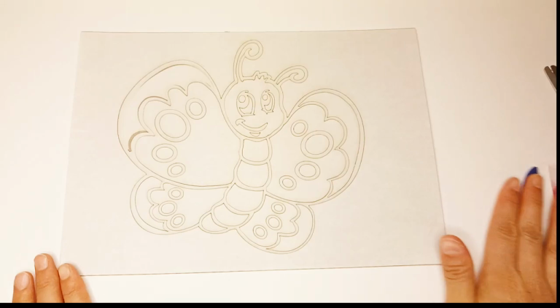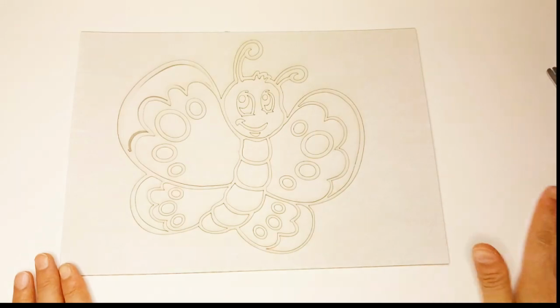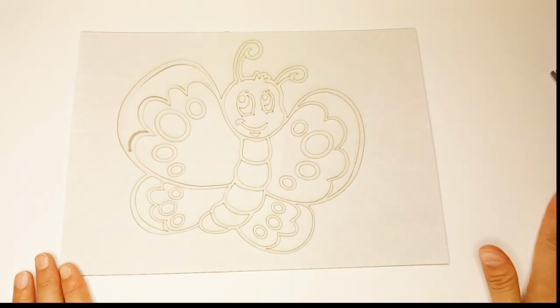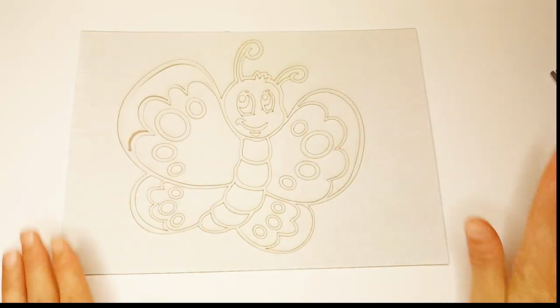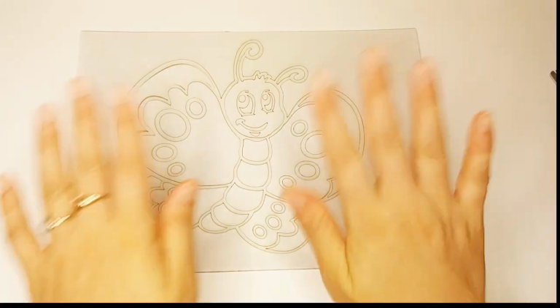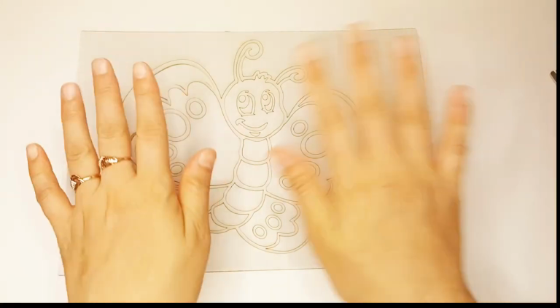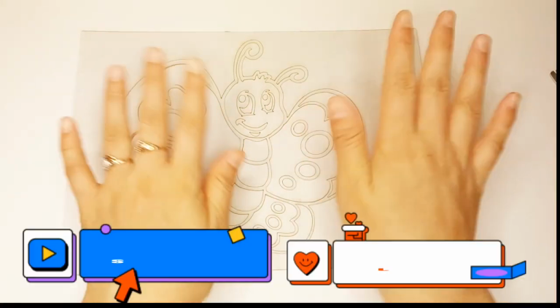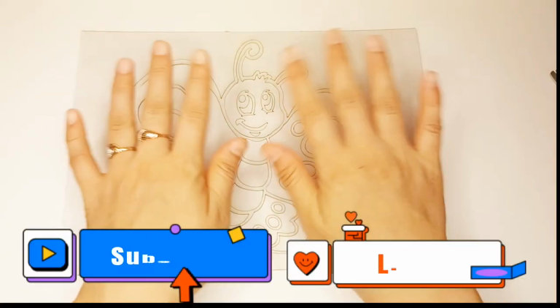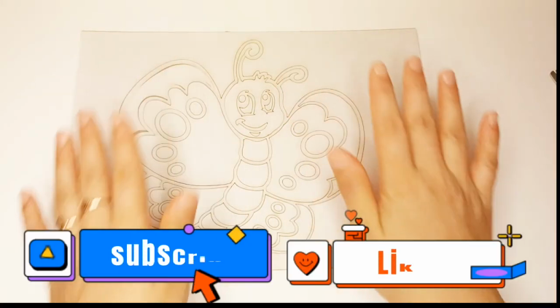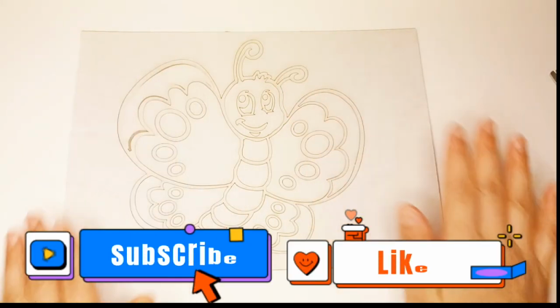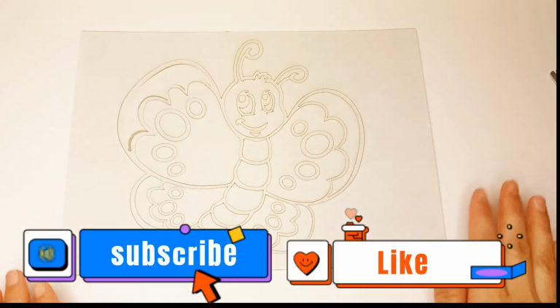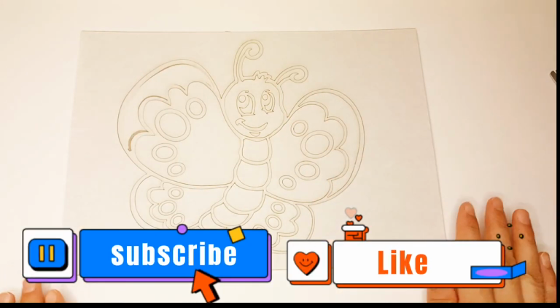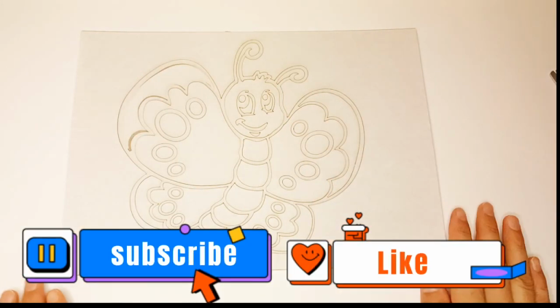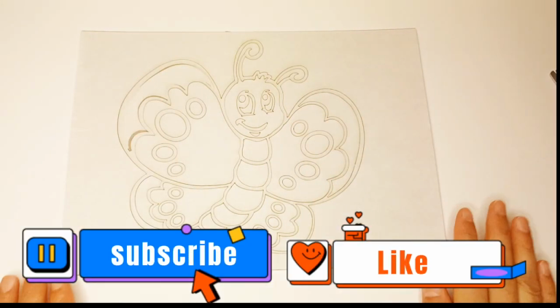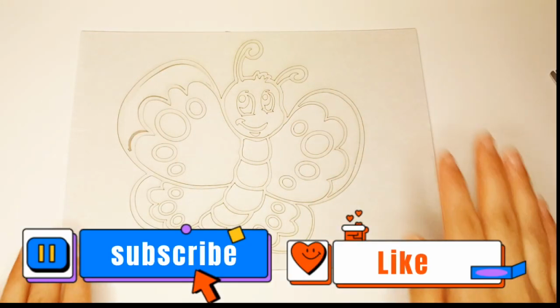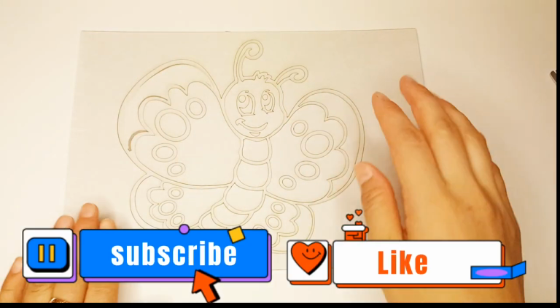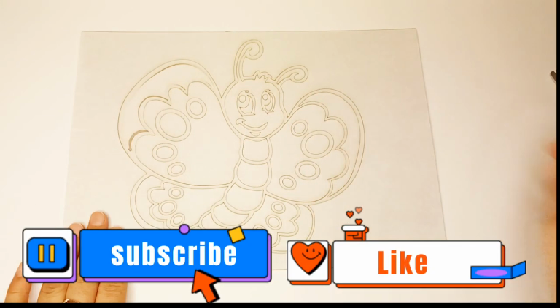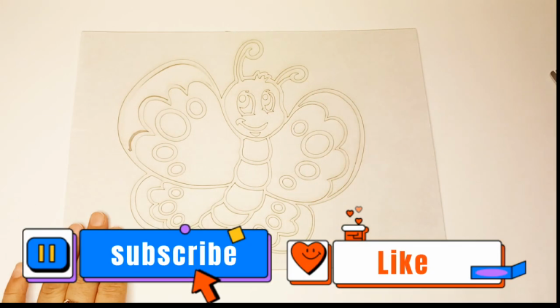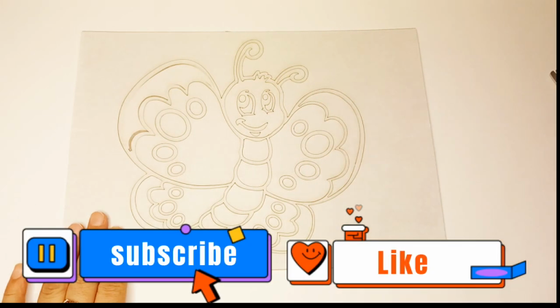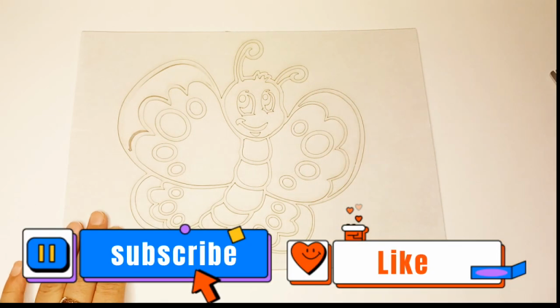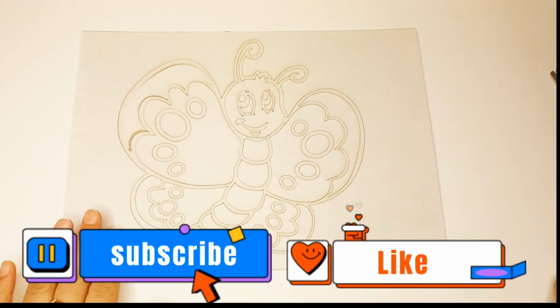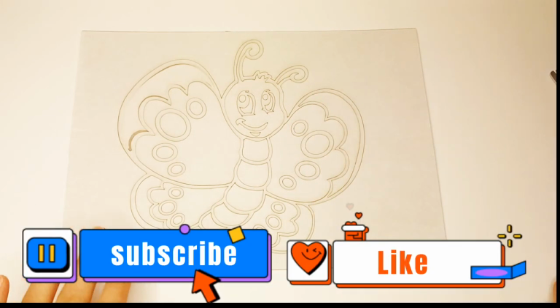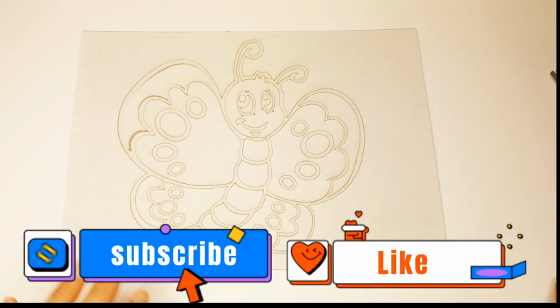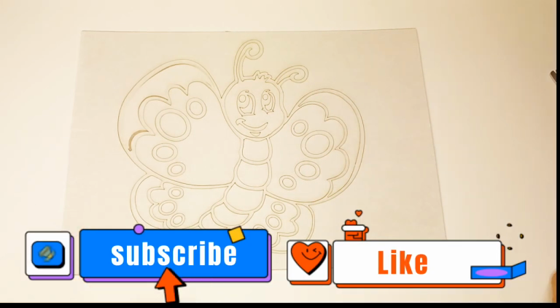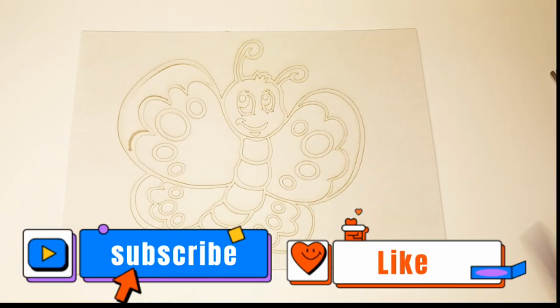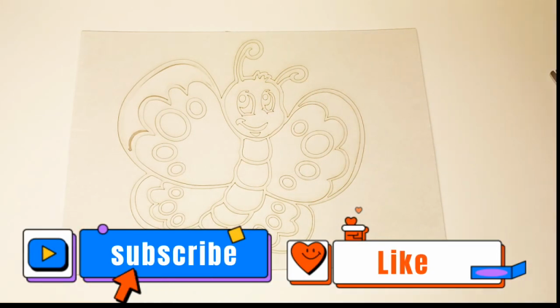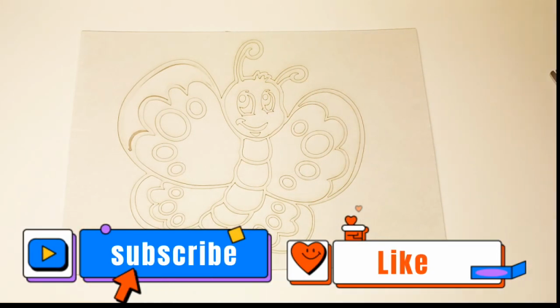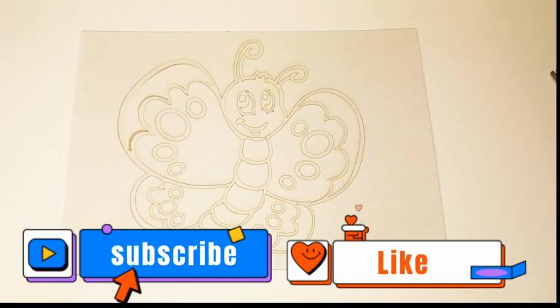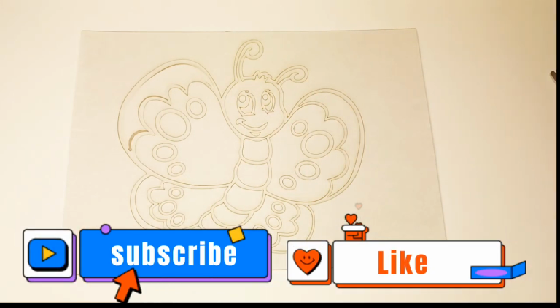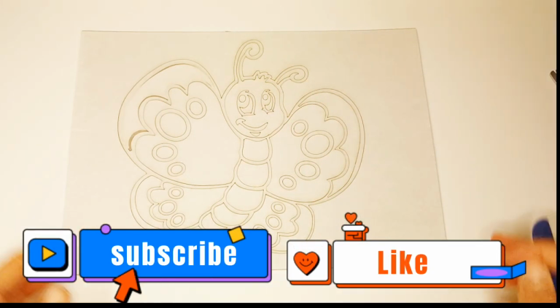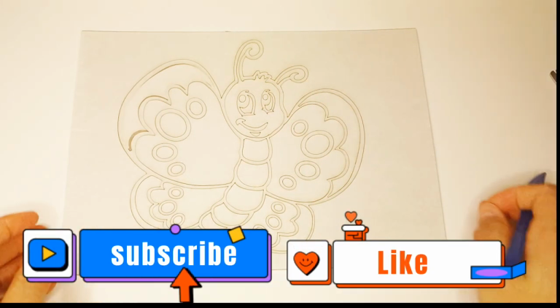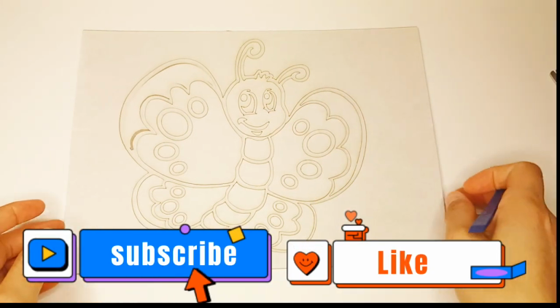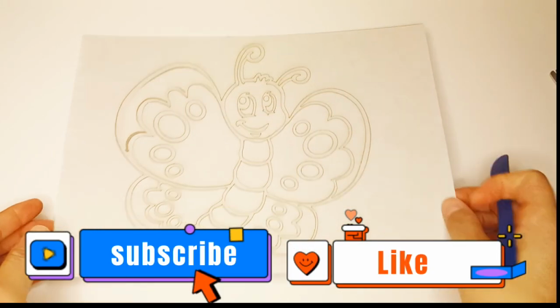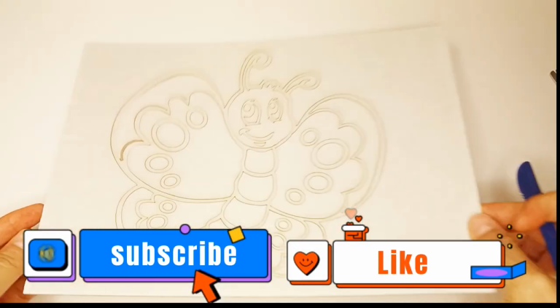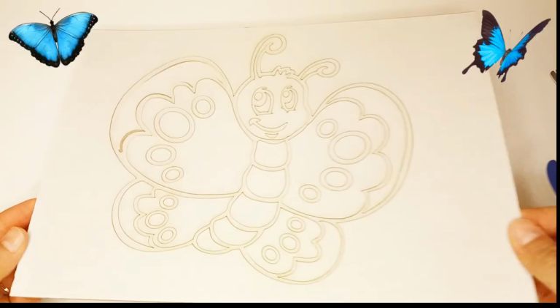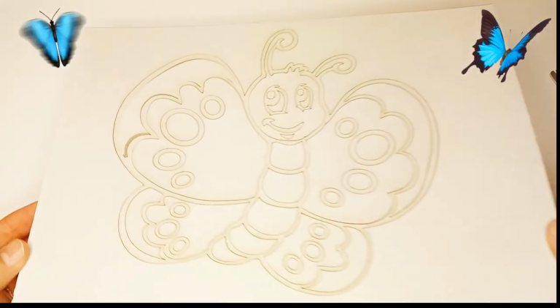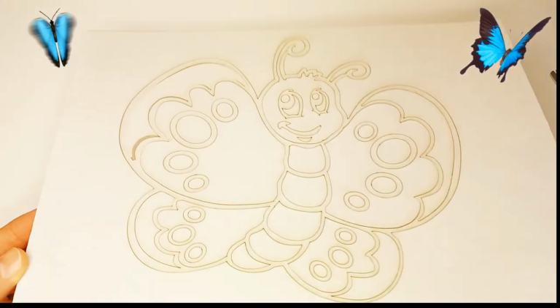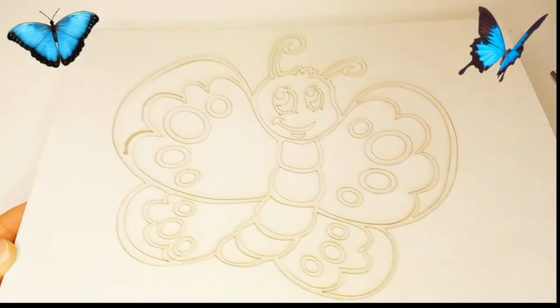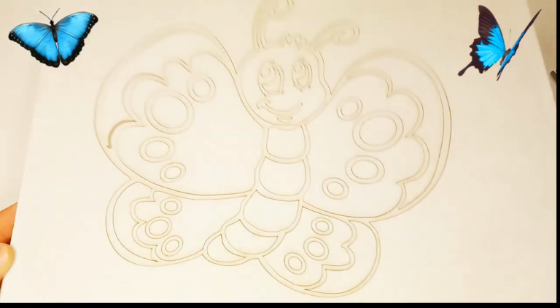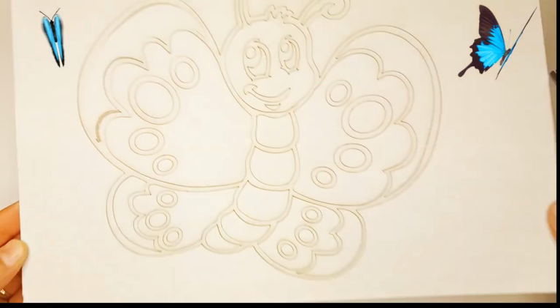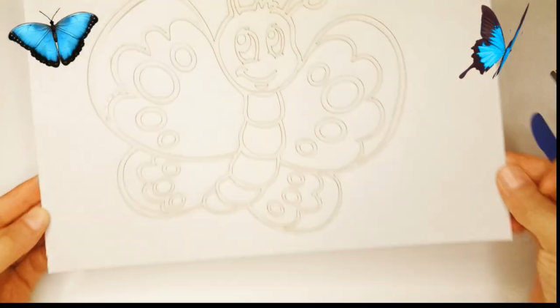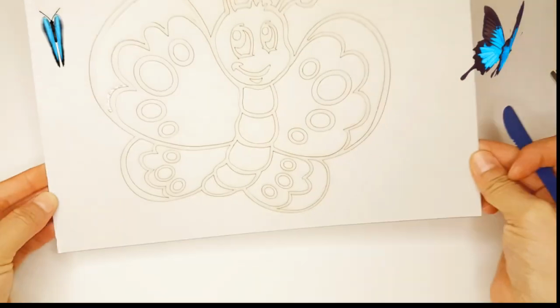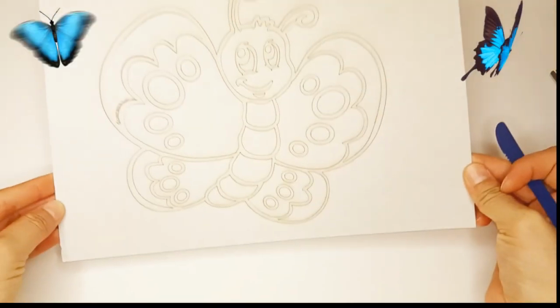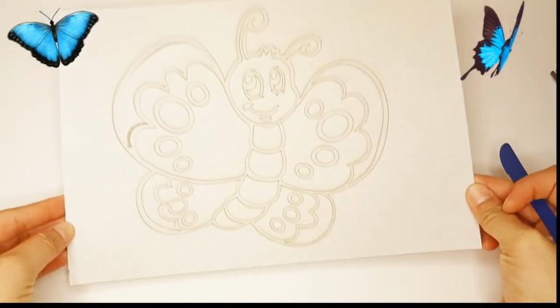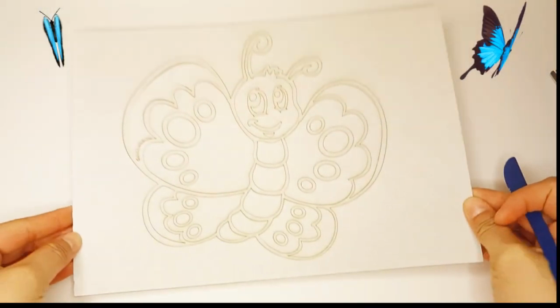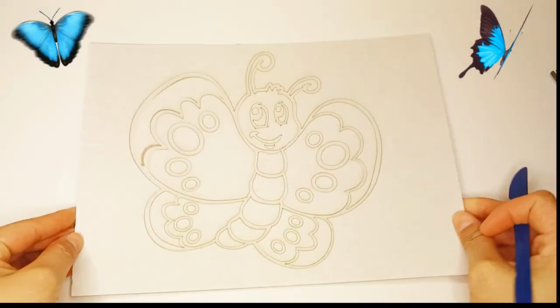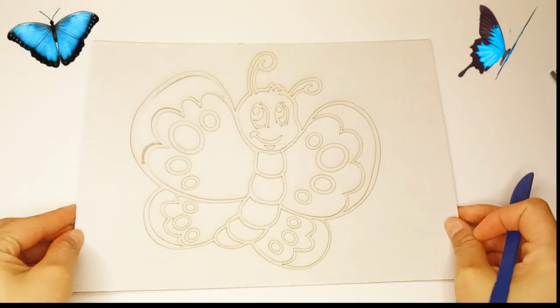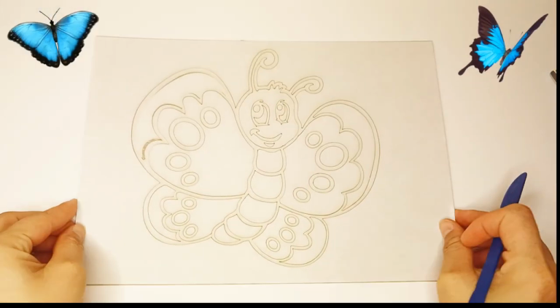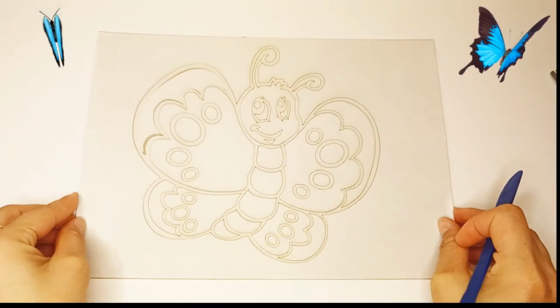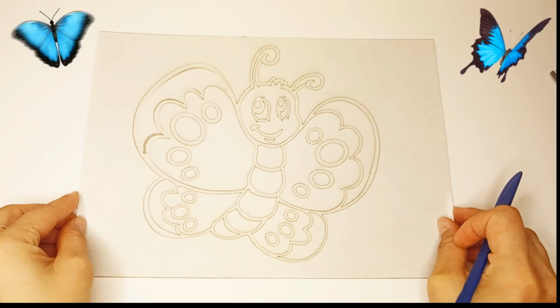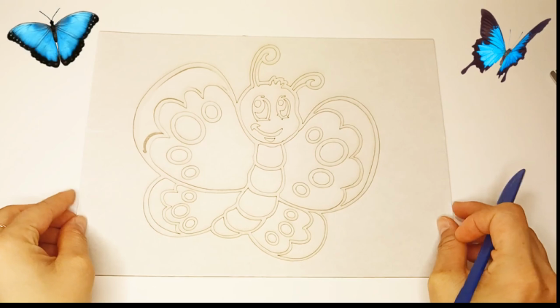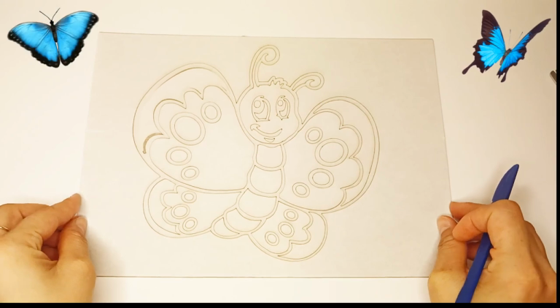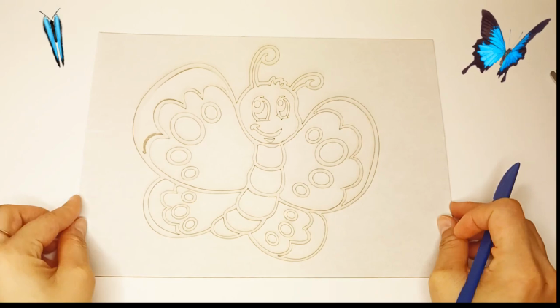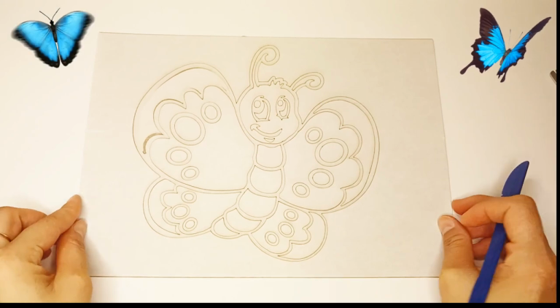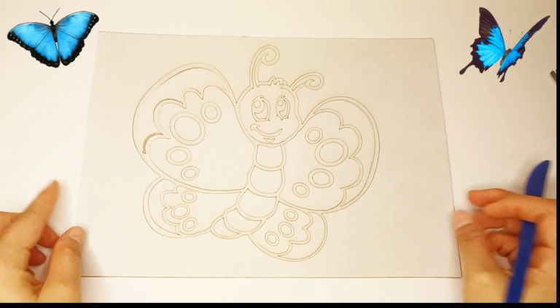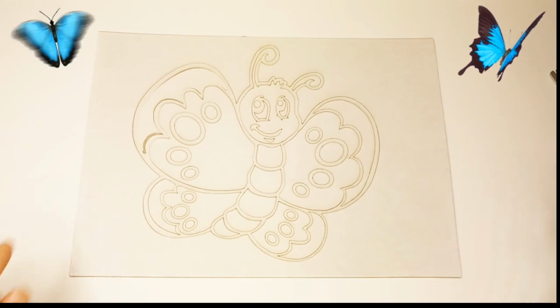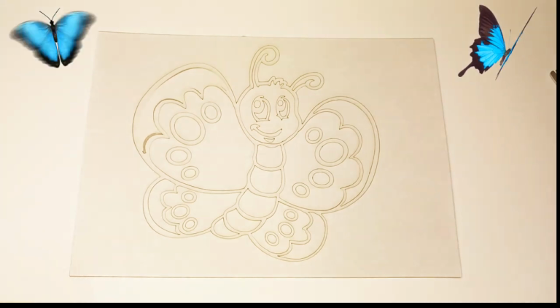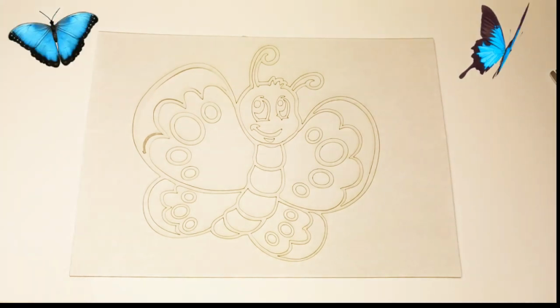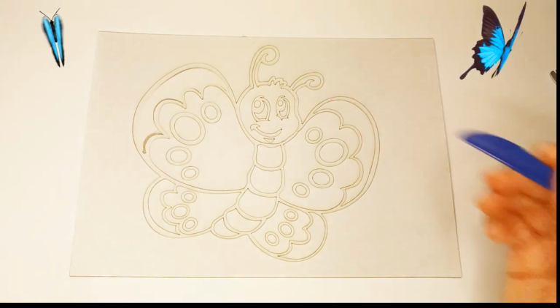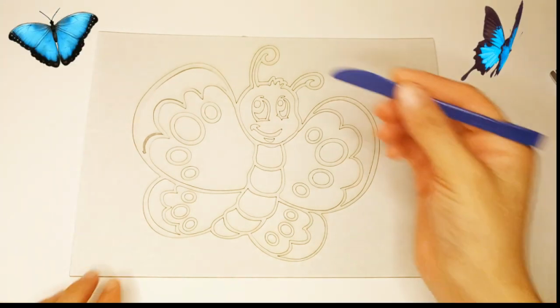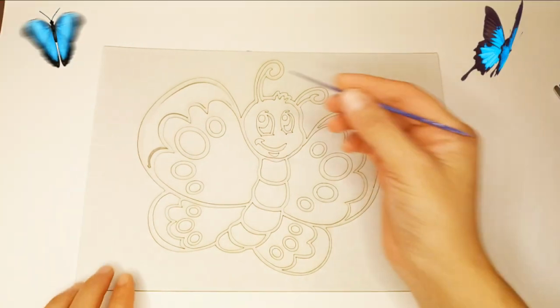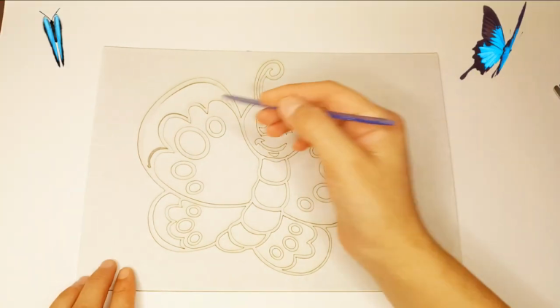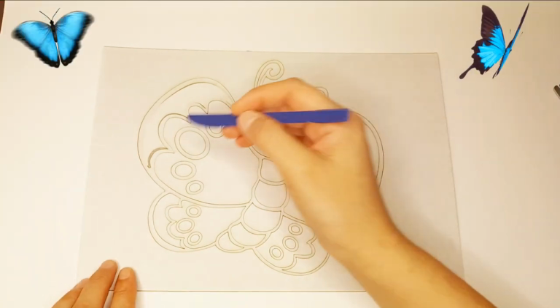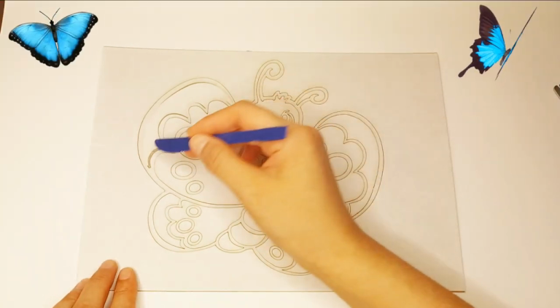Hello, my subscribers. Today we will learn how to paint a butterfly with sand.